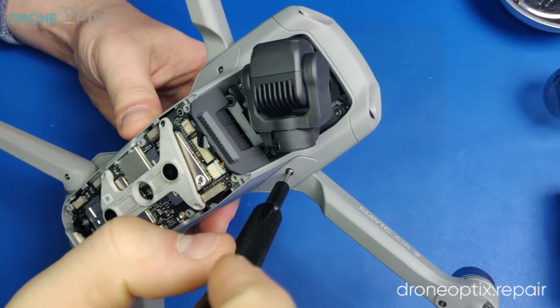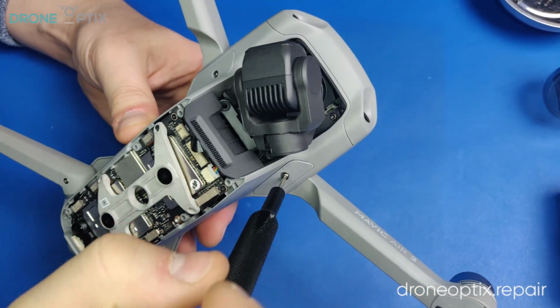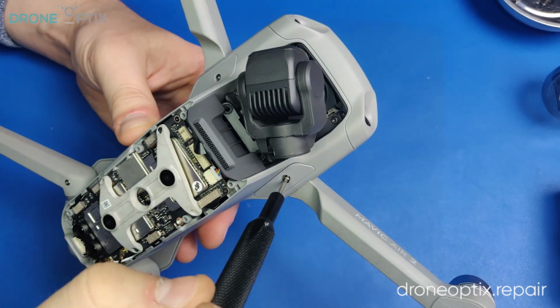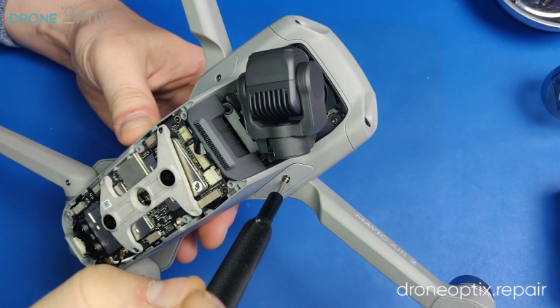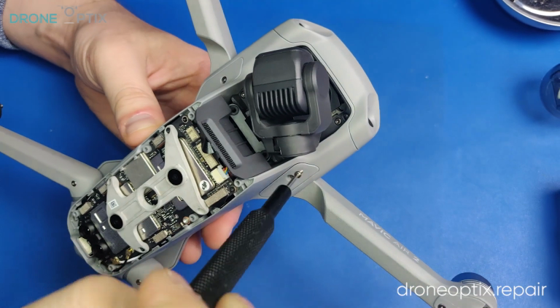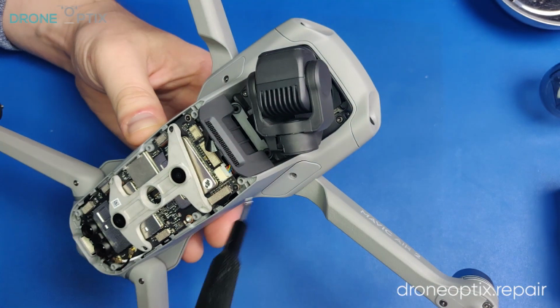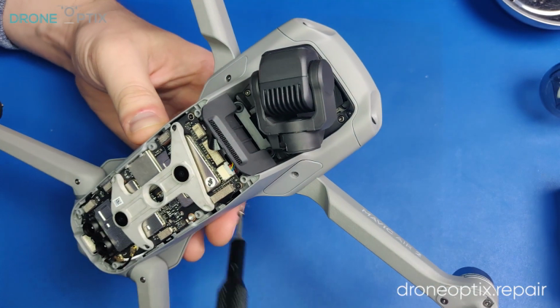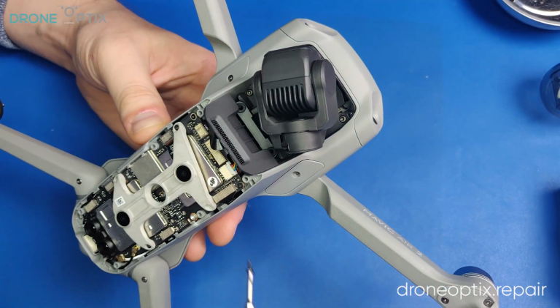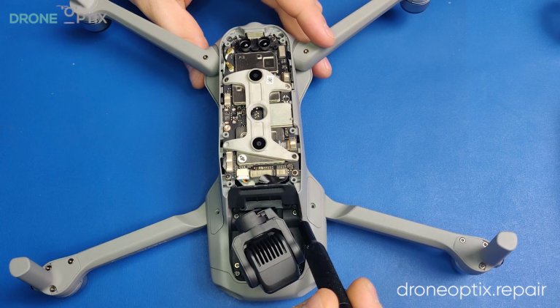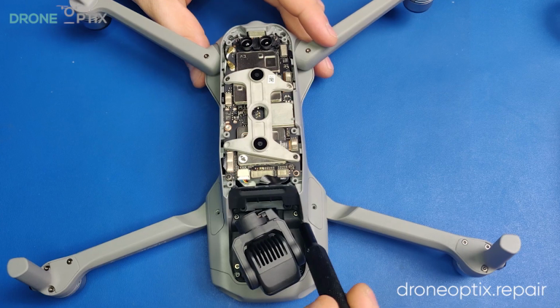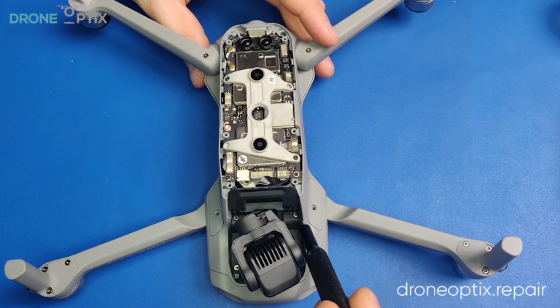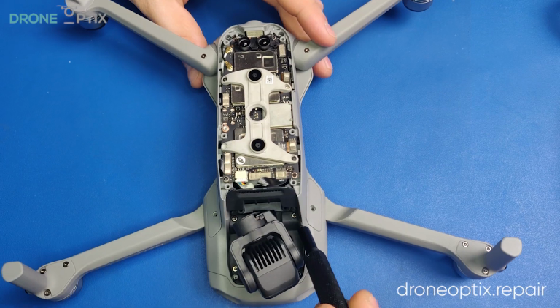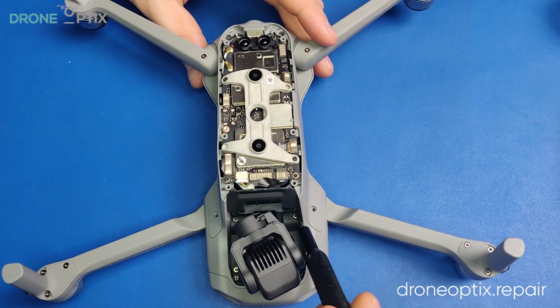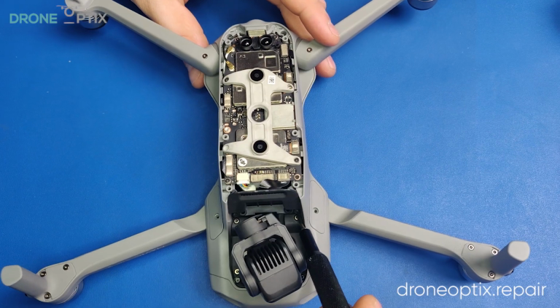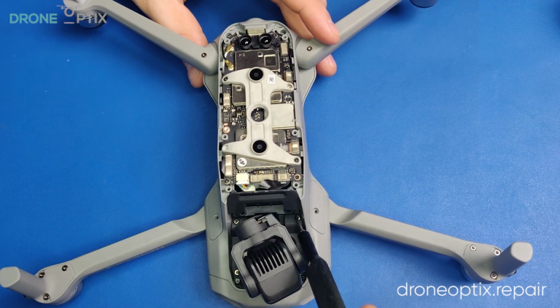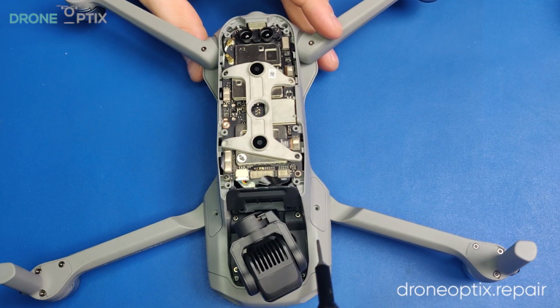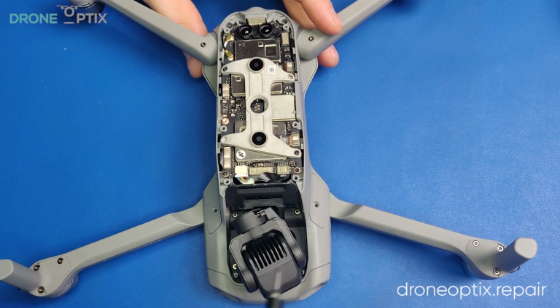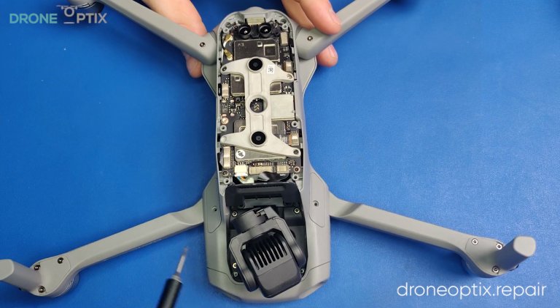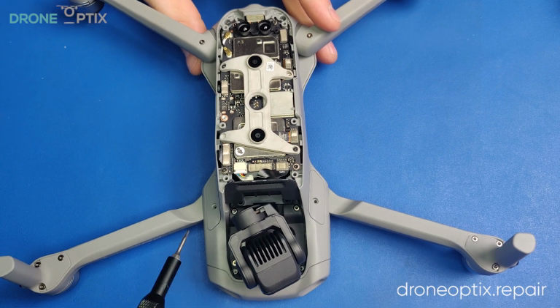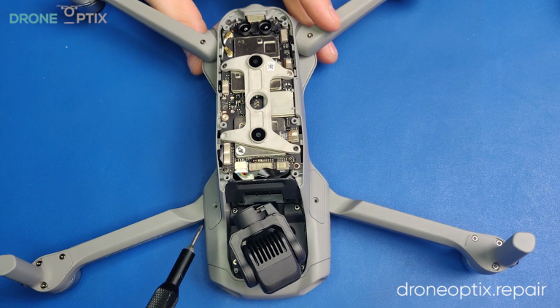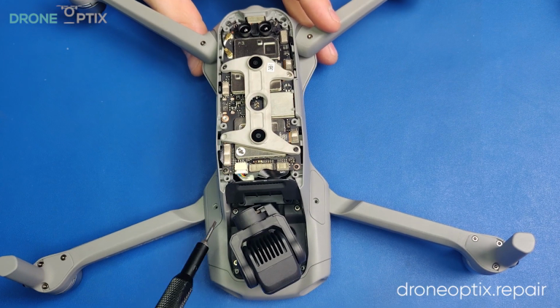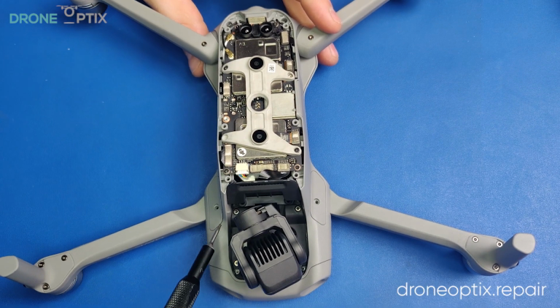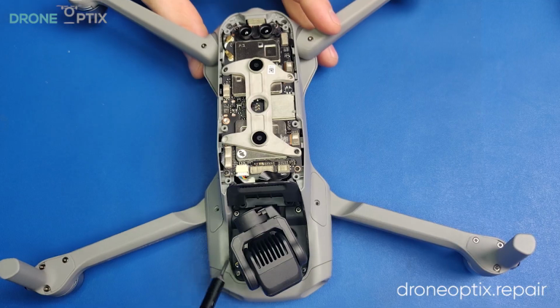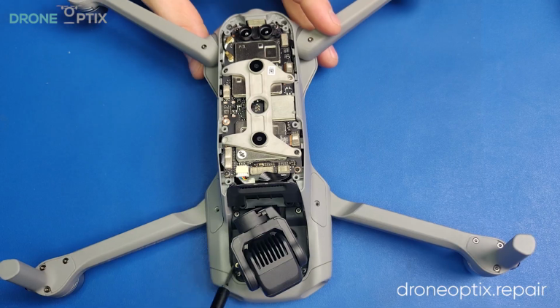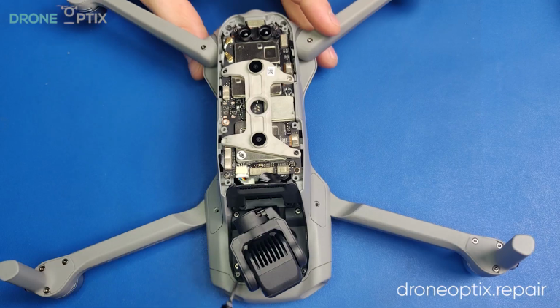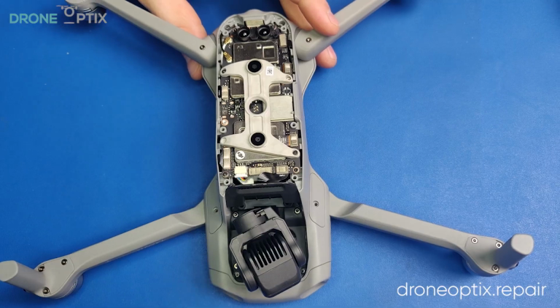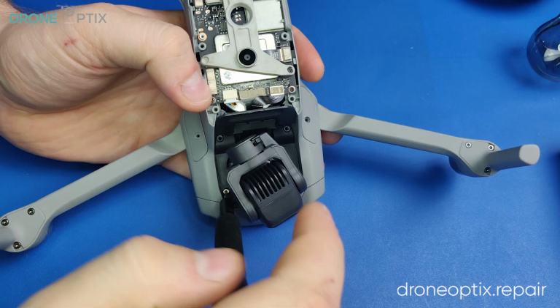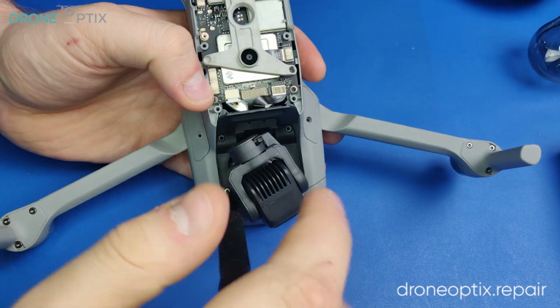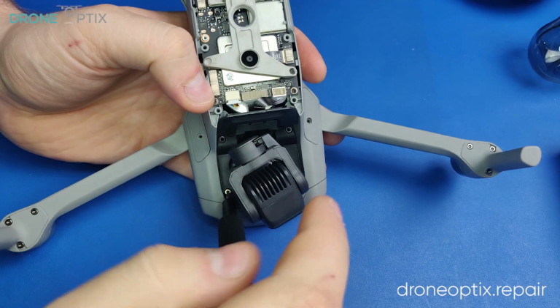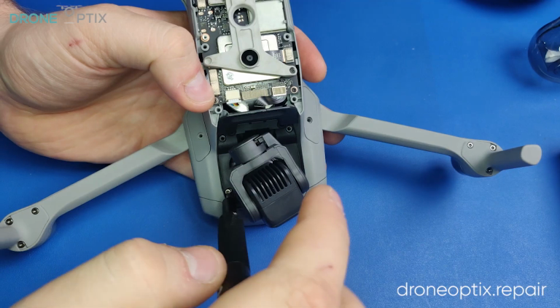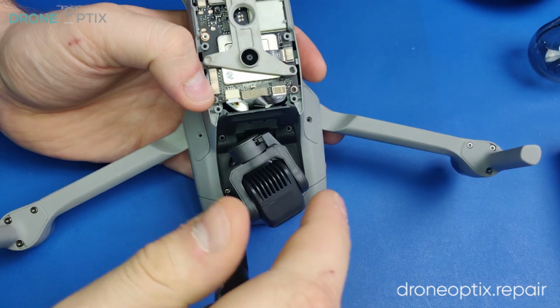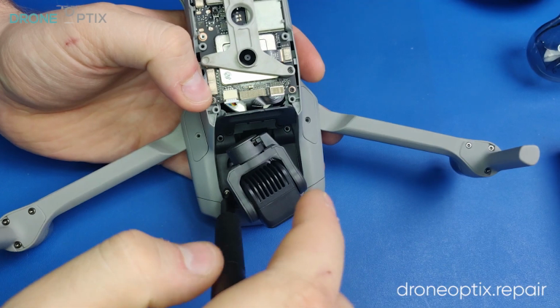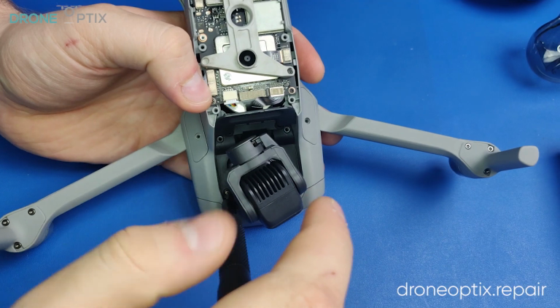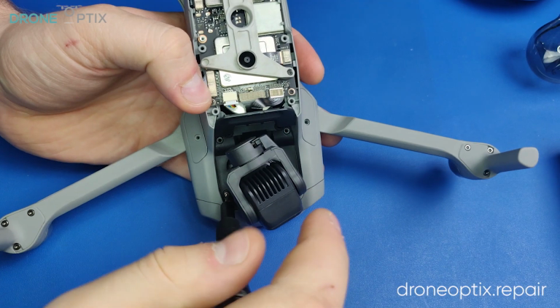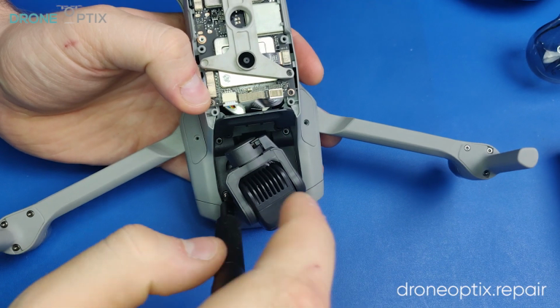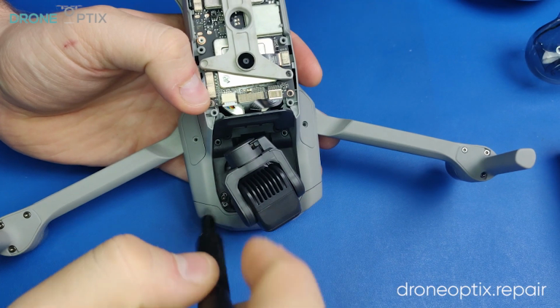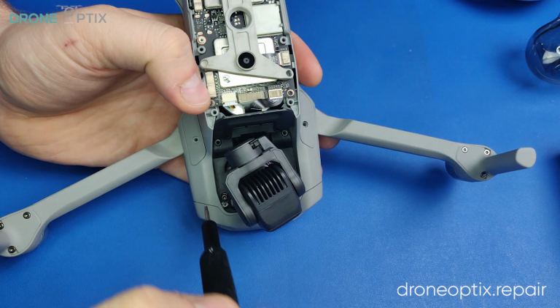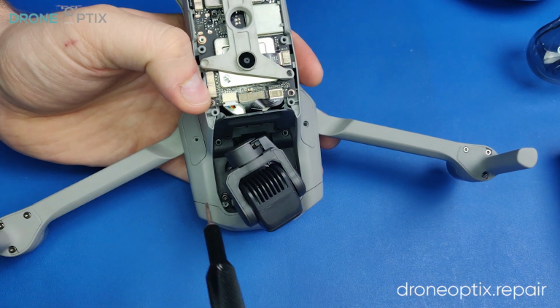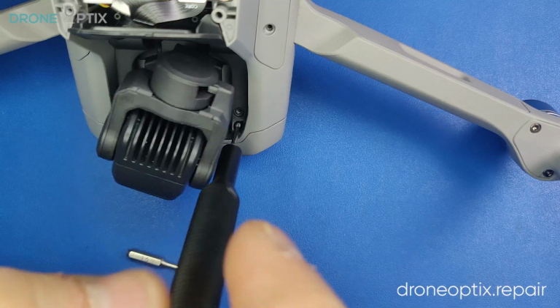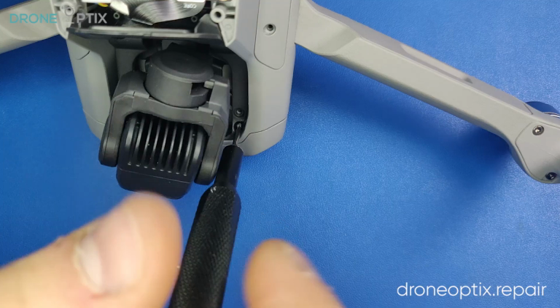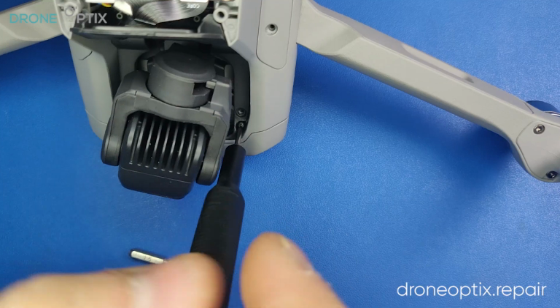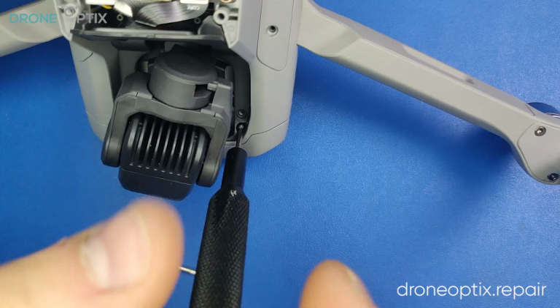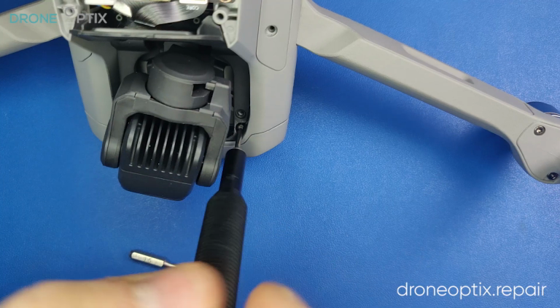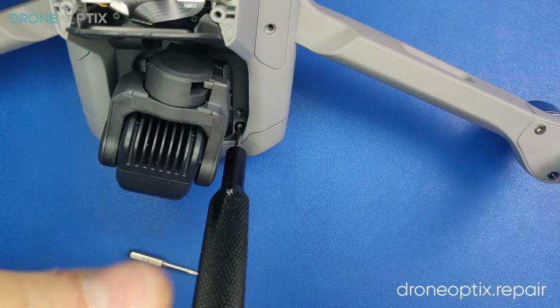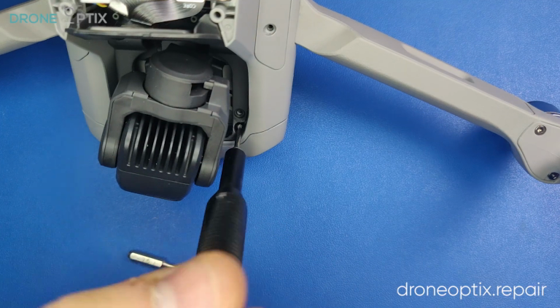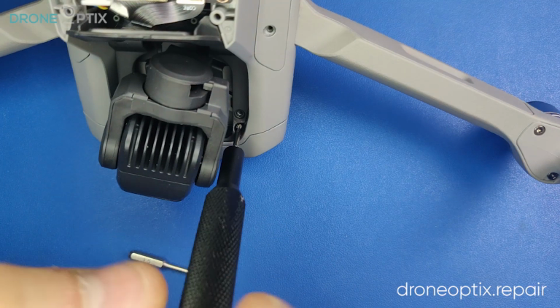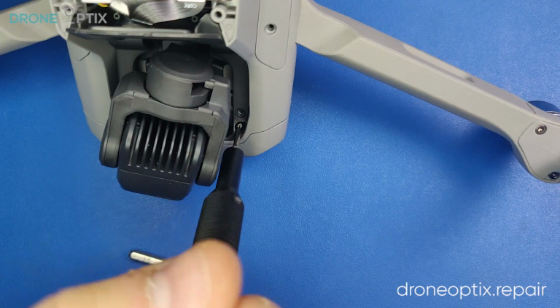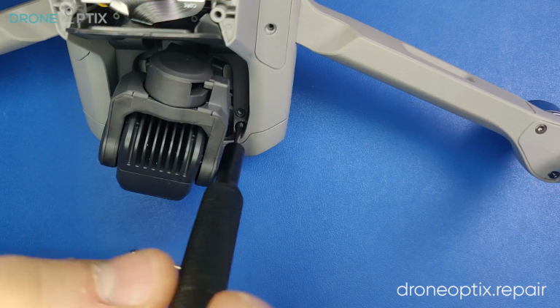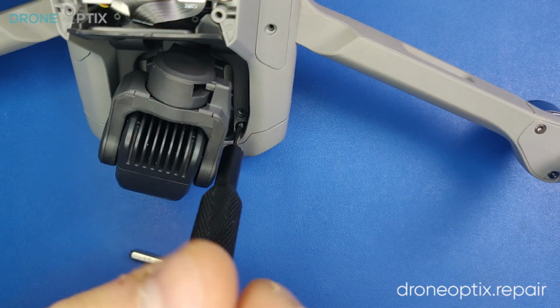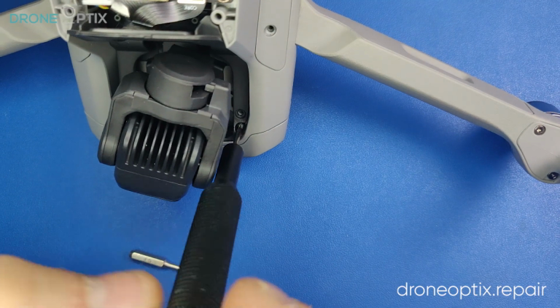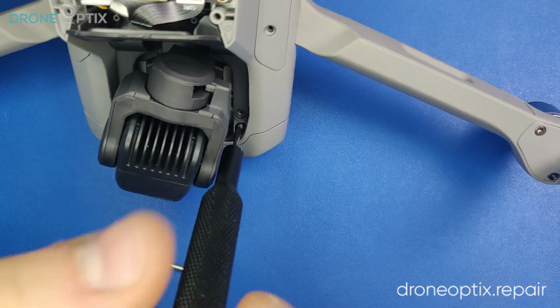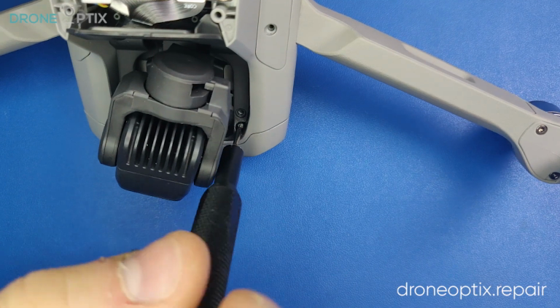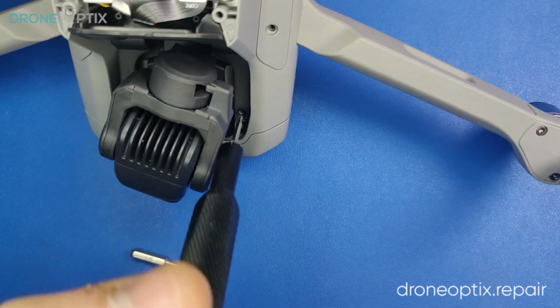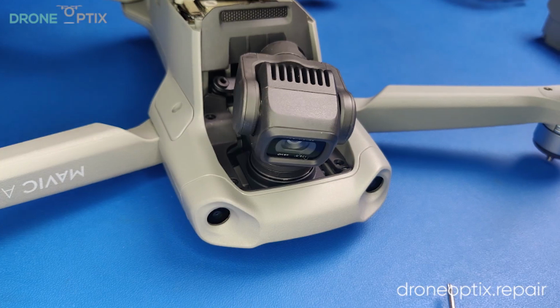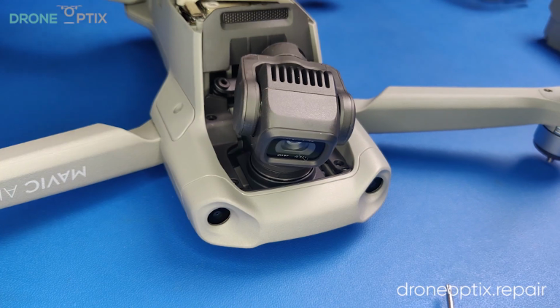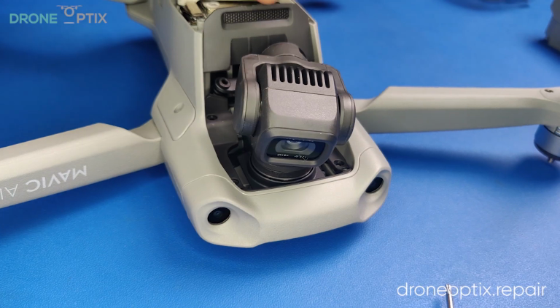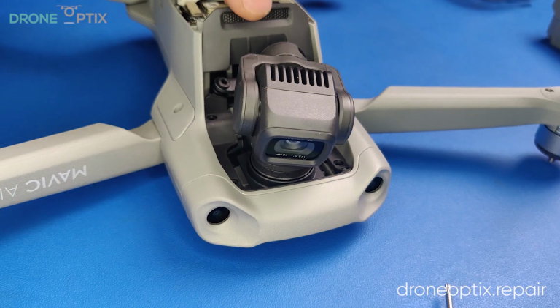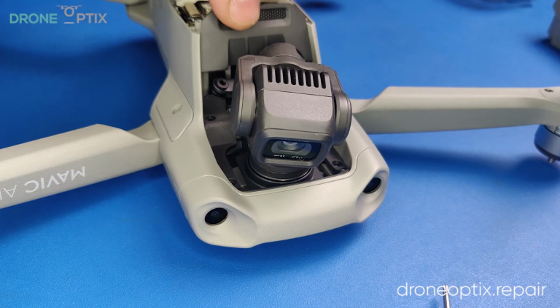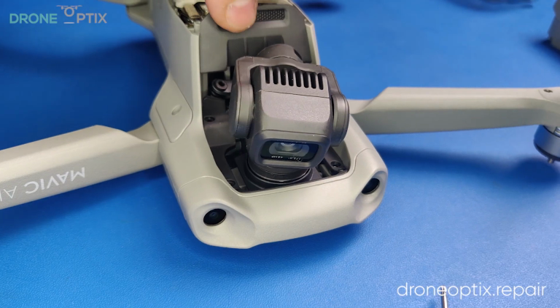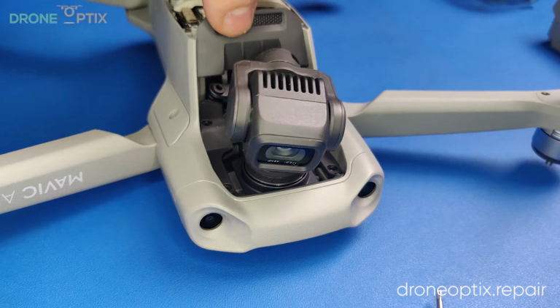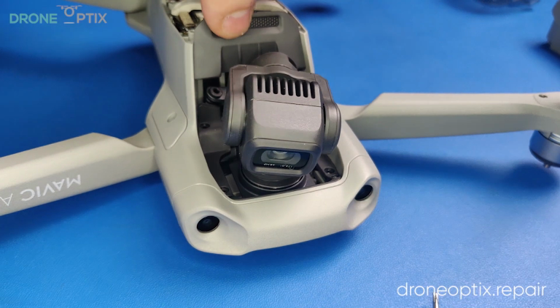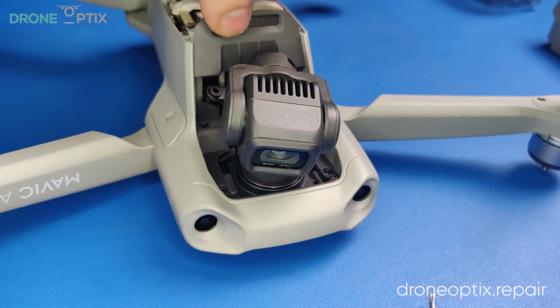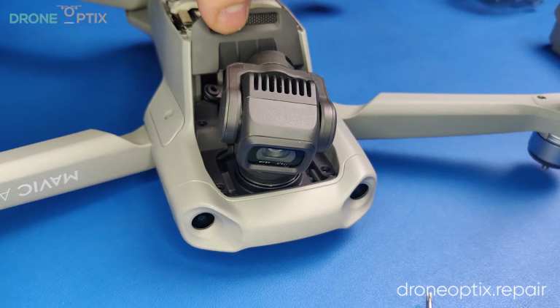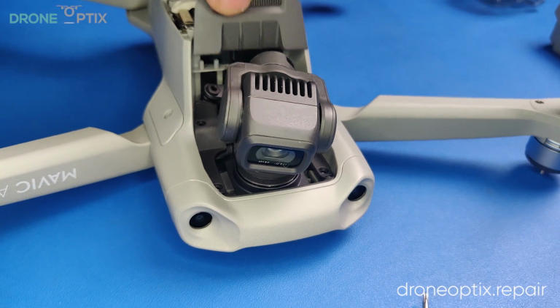To remove the camera gimbal, you need to disconnect the two connectors from the motherboard and remove the six screws holding the gimbal down.